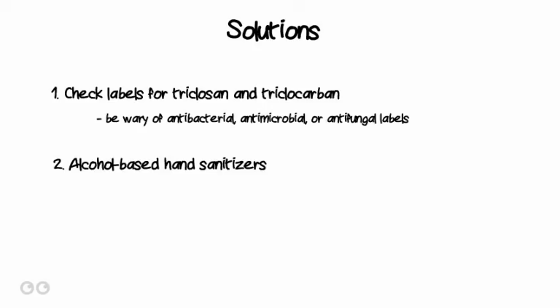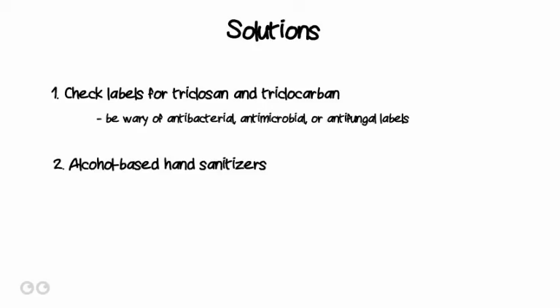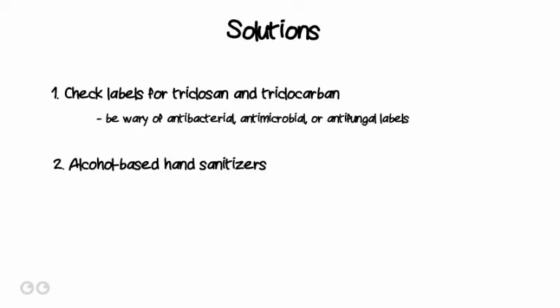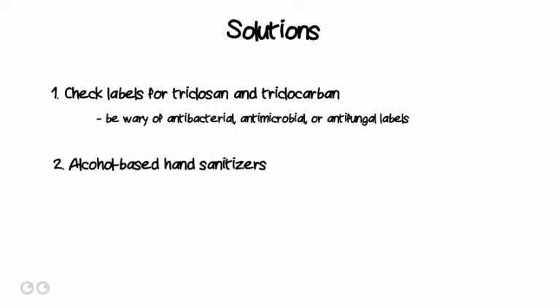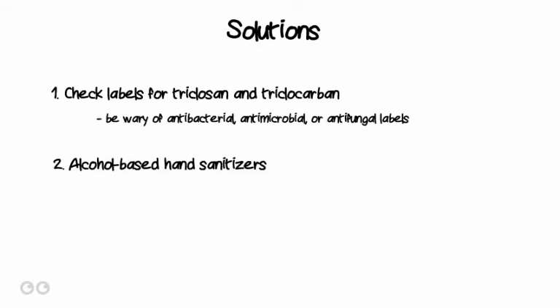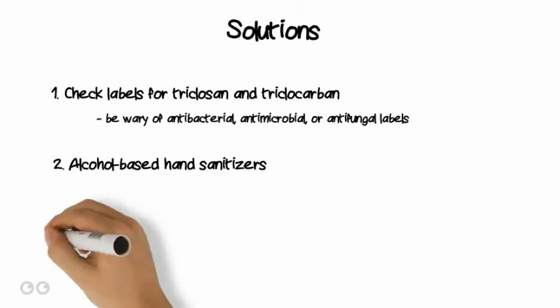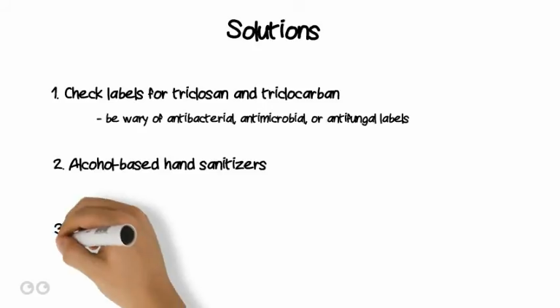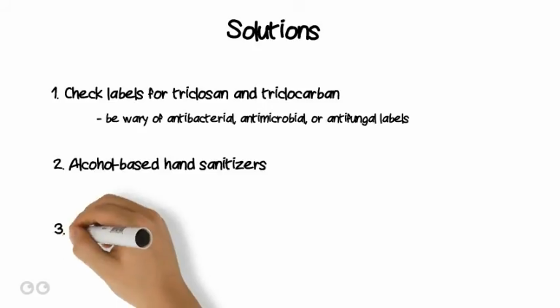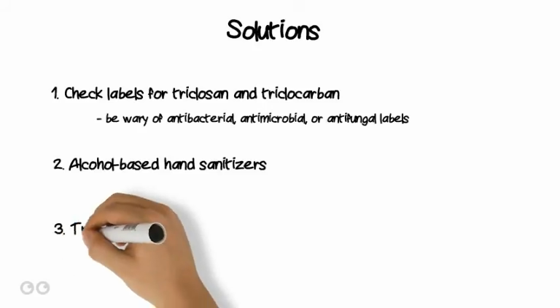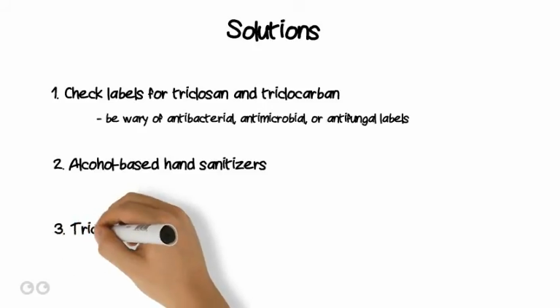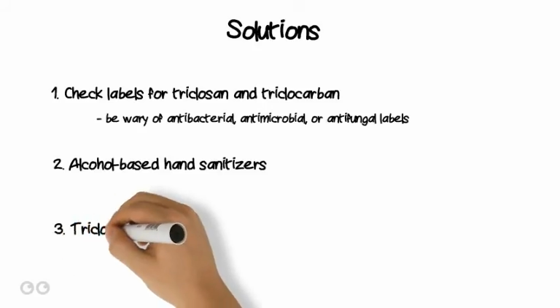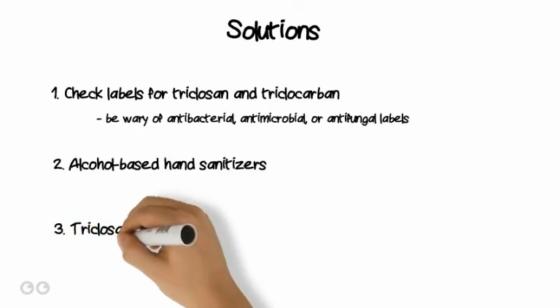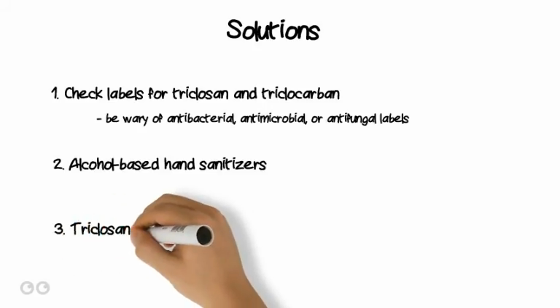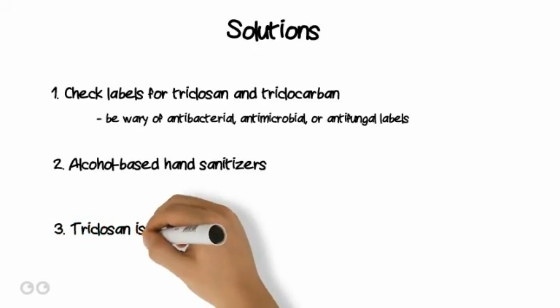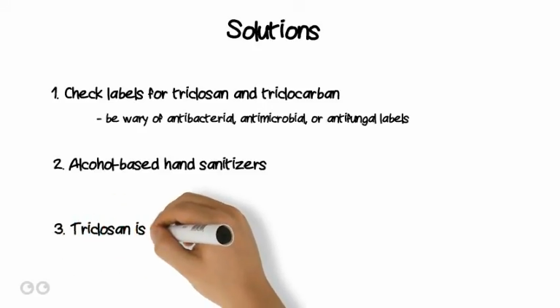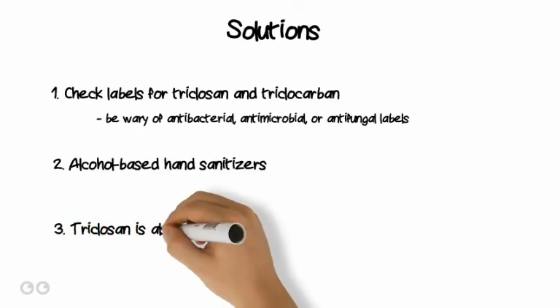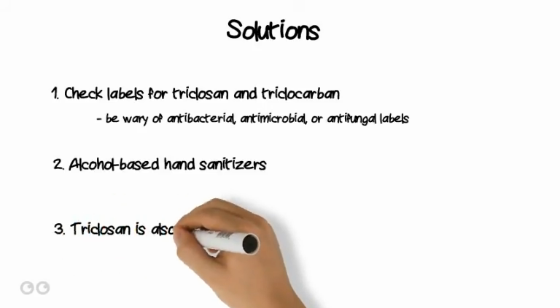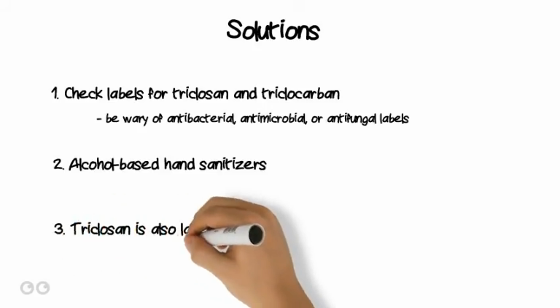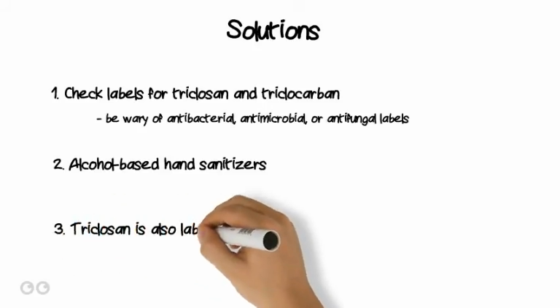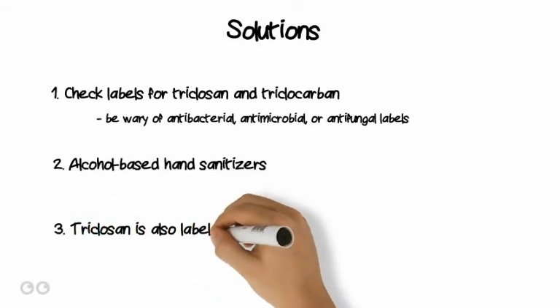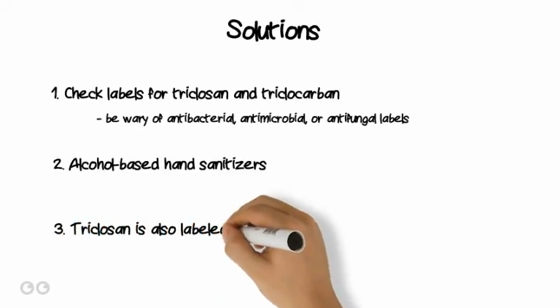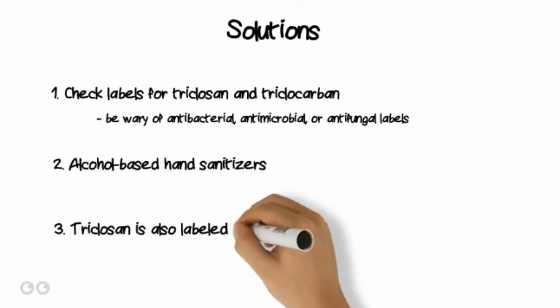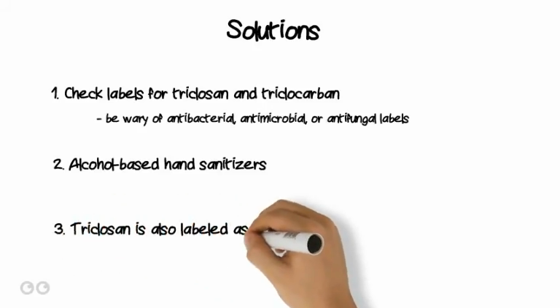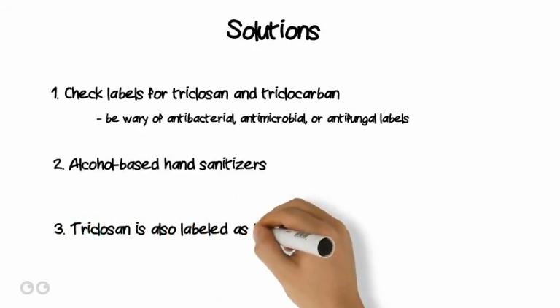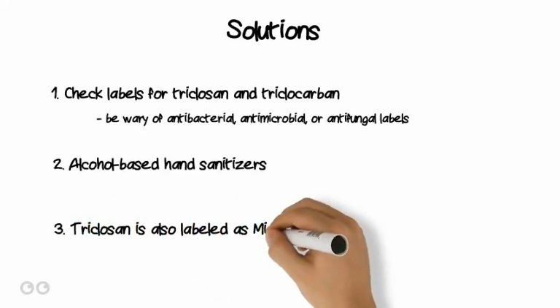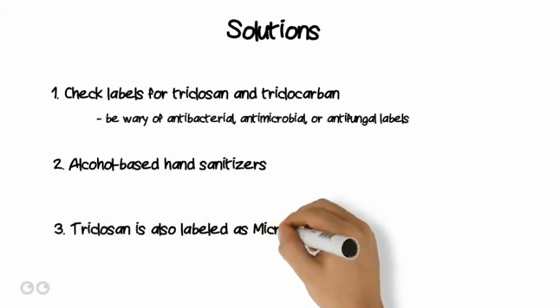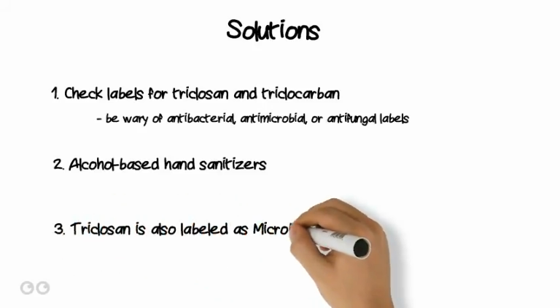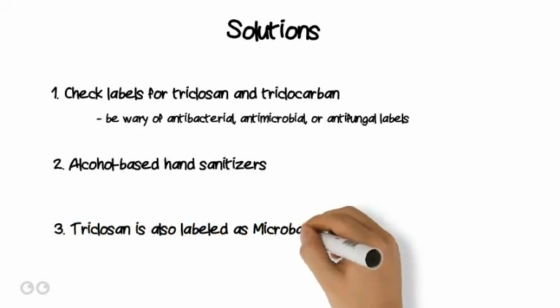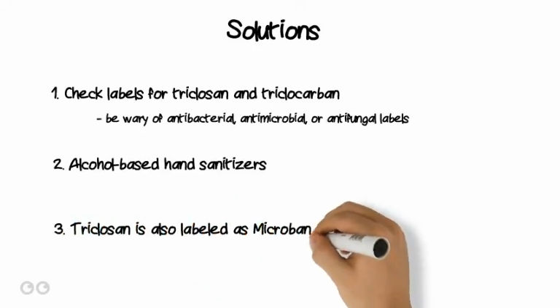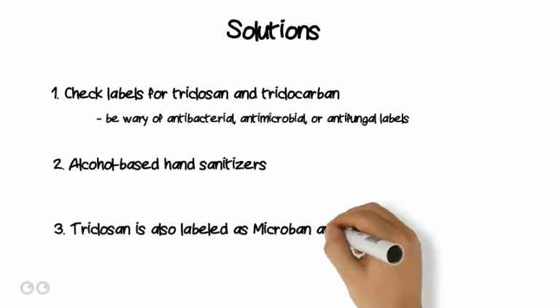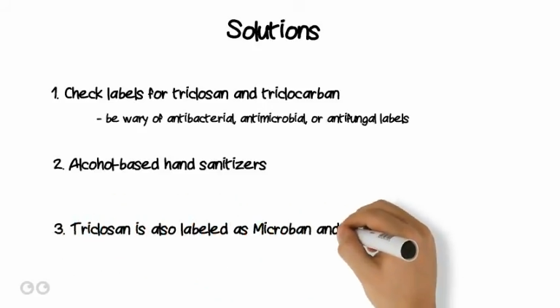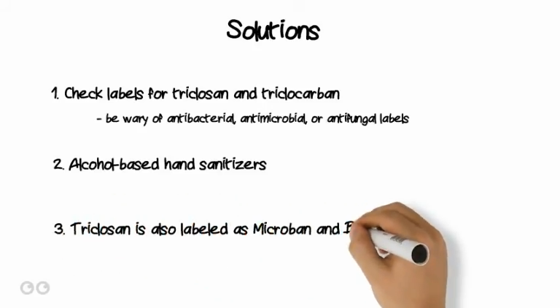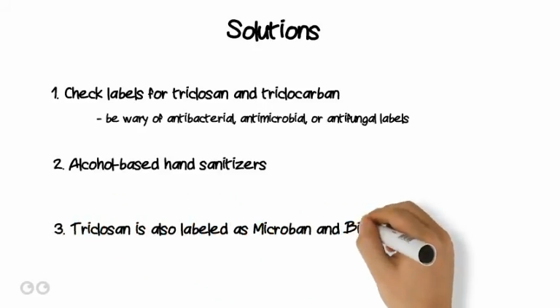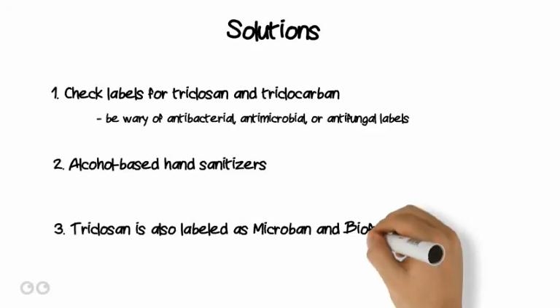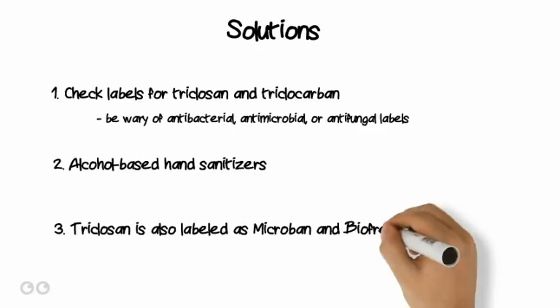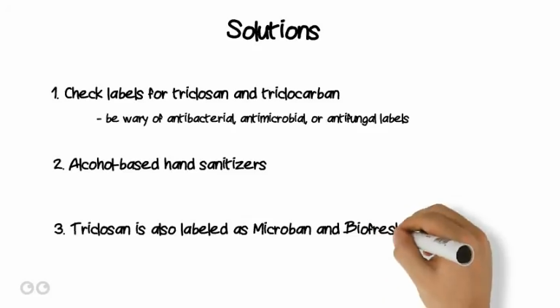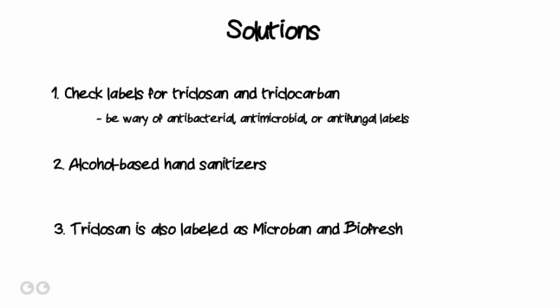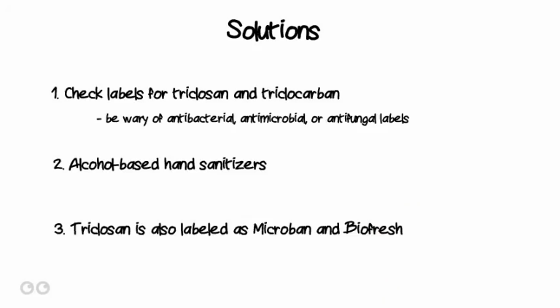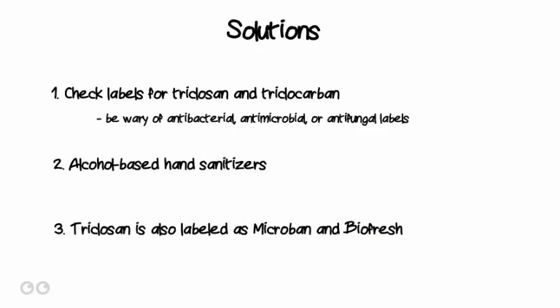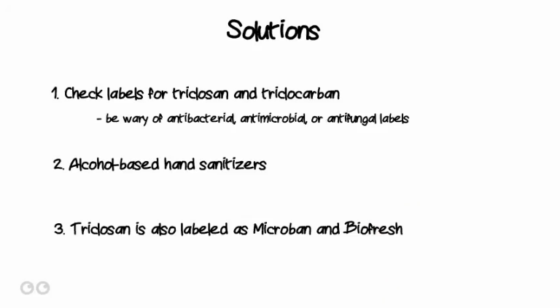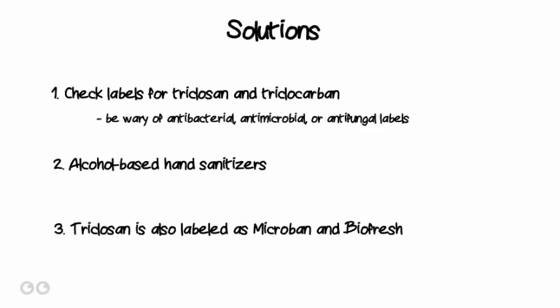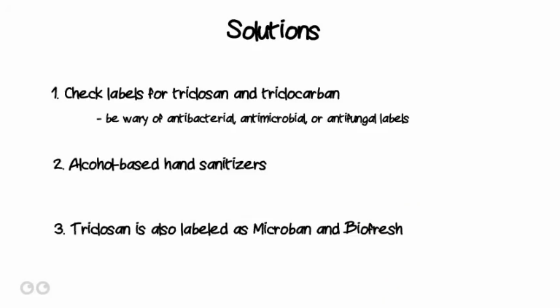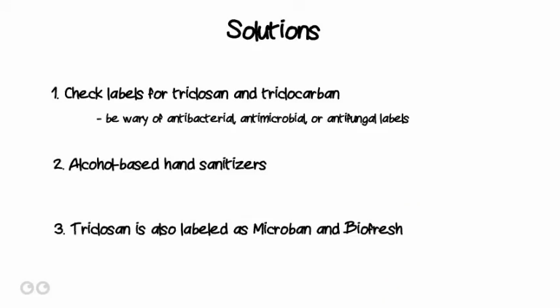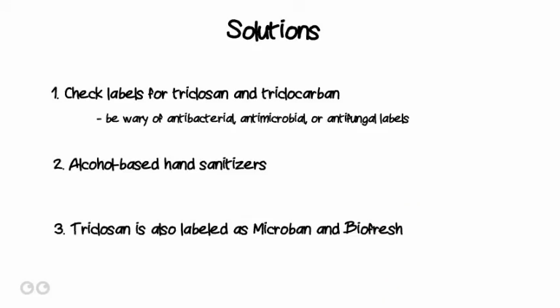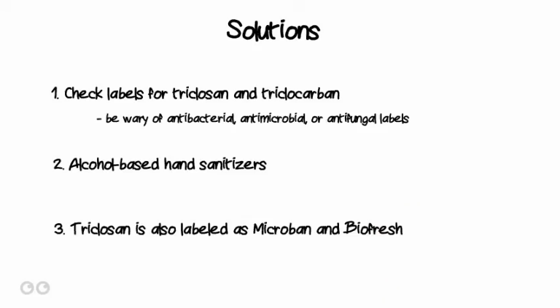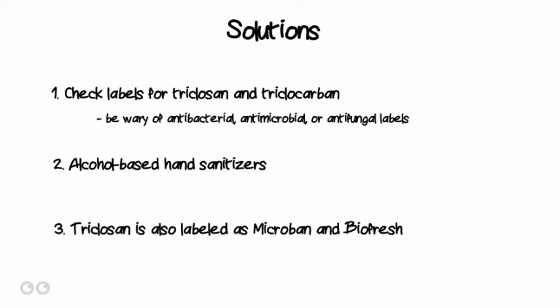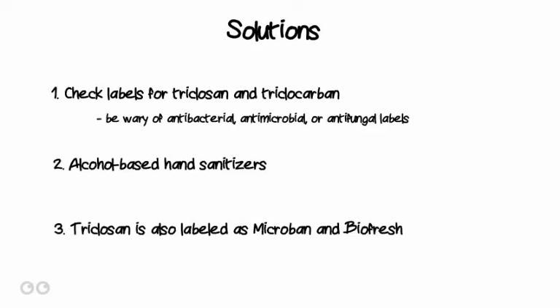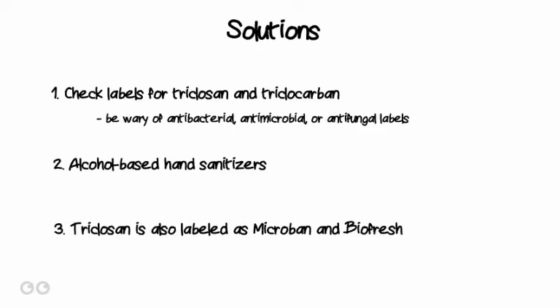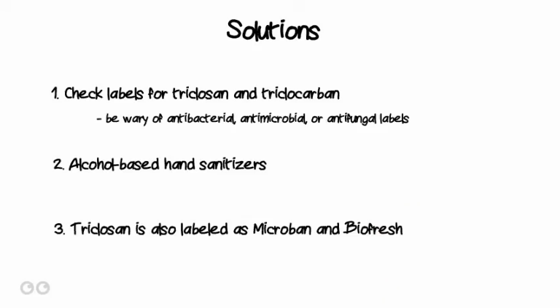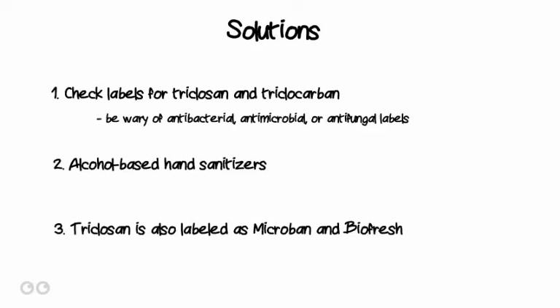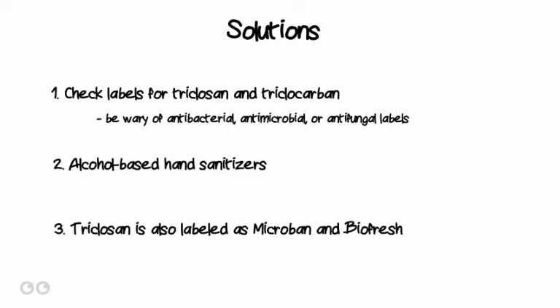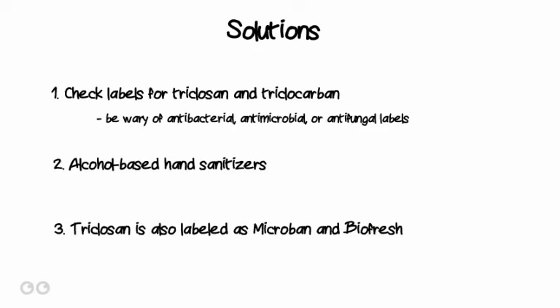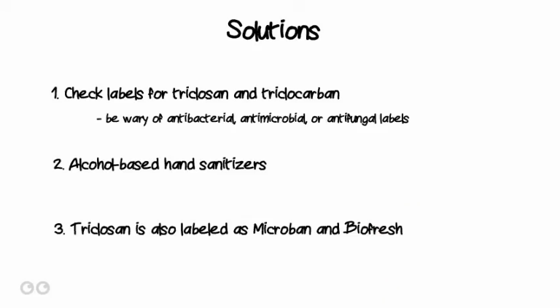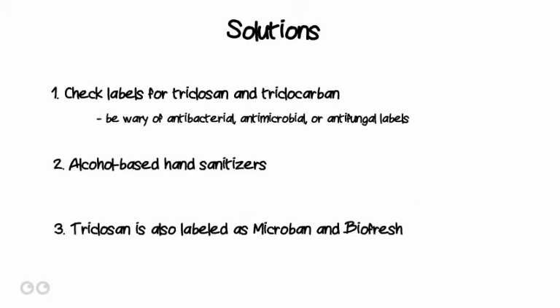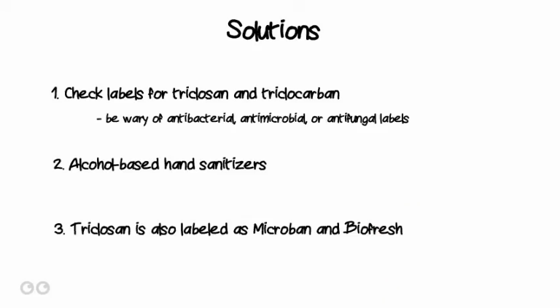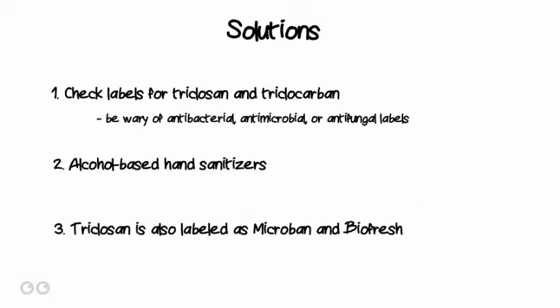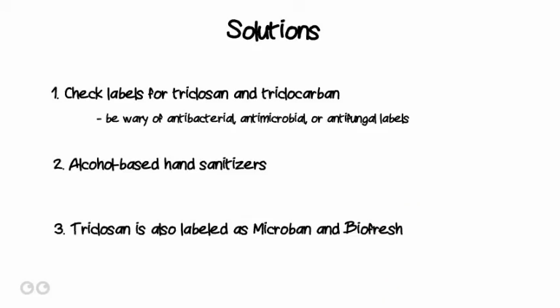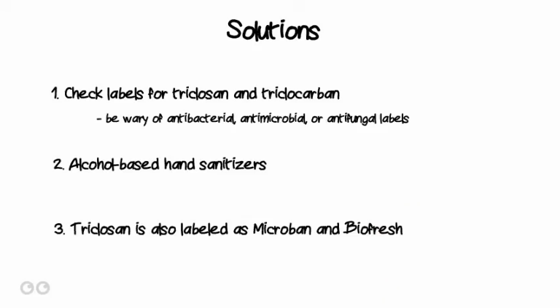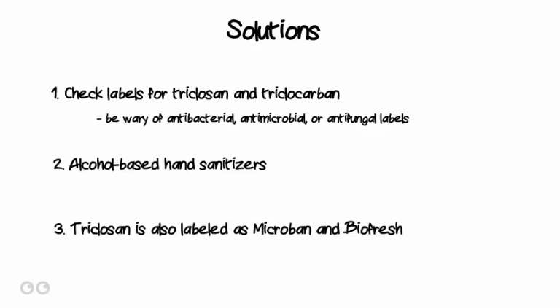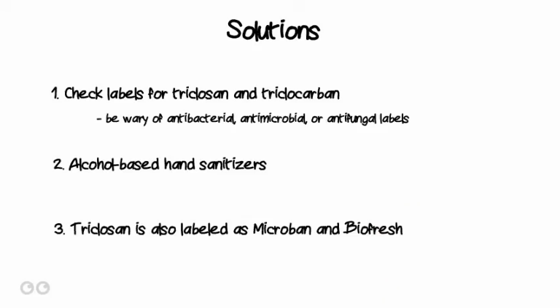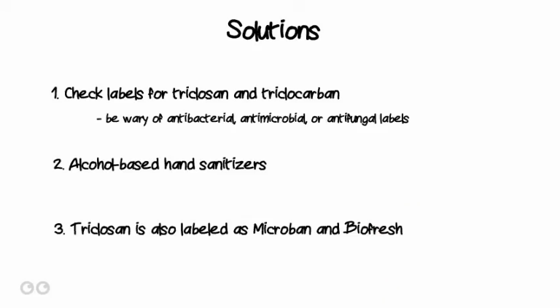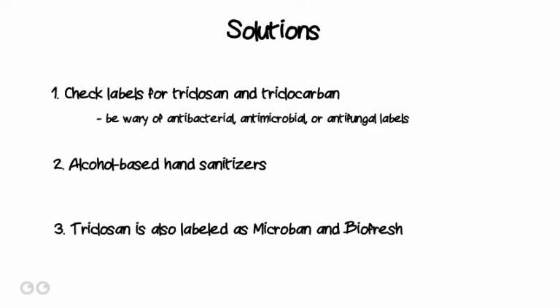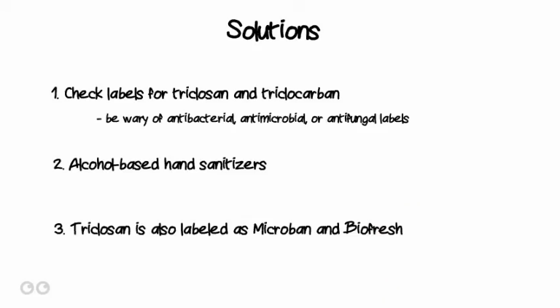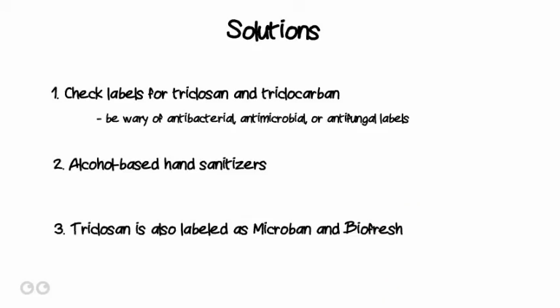Number 3: When looking for triclosan in plastics and fabrics, it is also labeled as Microban or Biofresh.